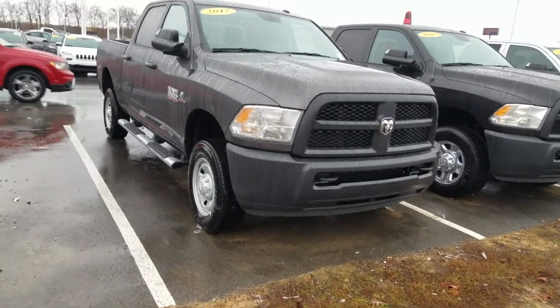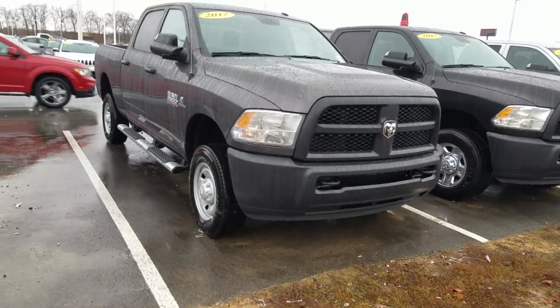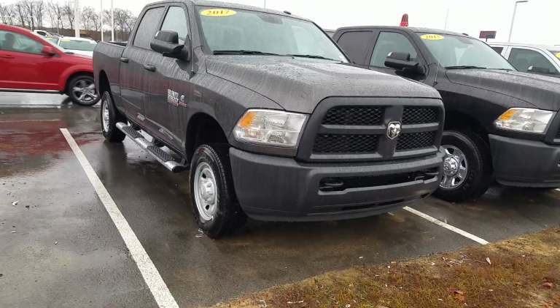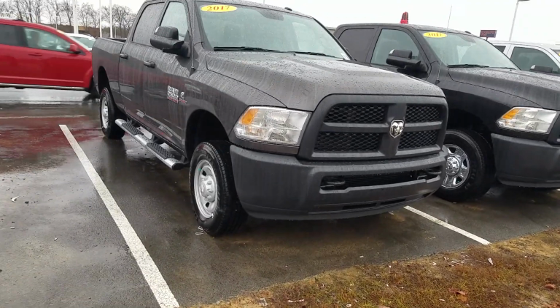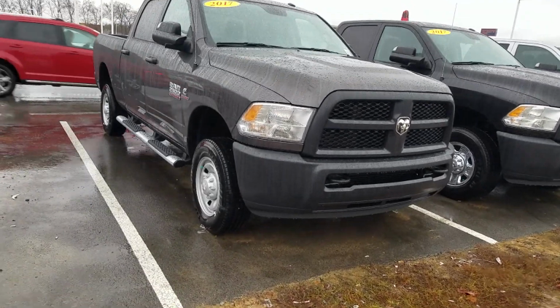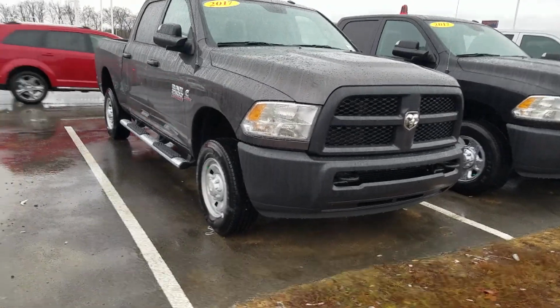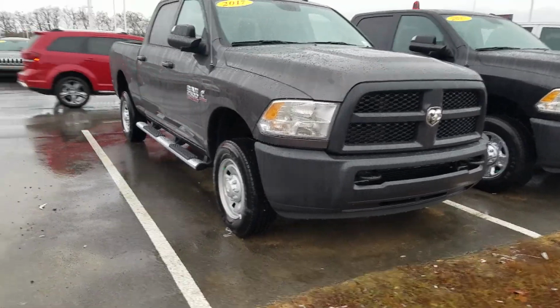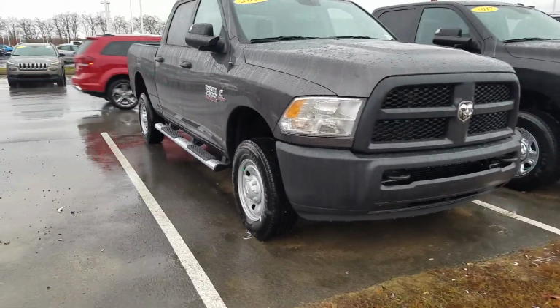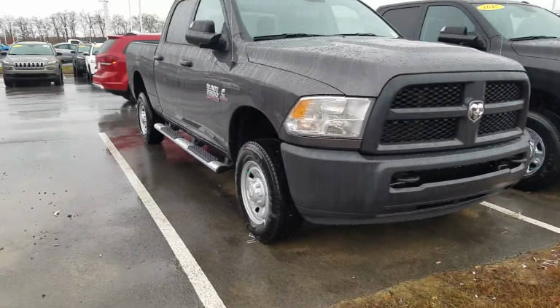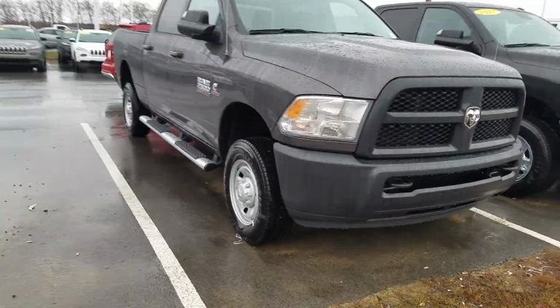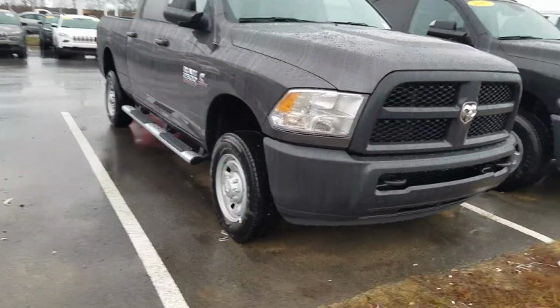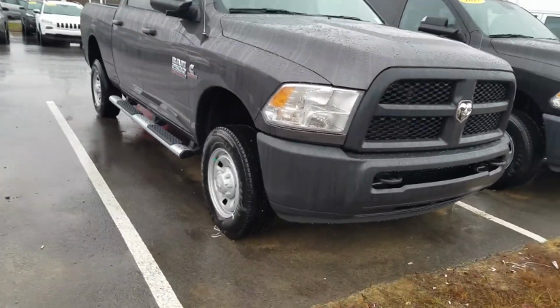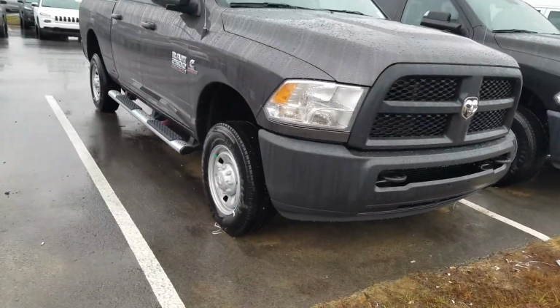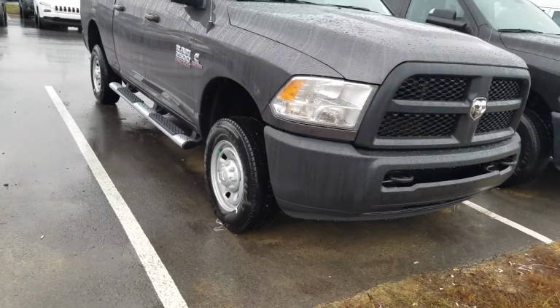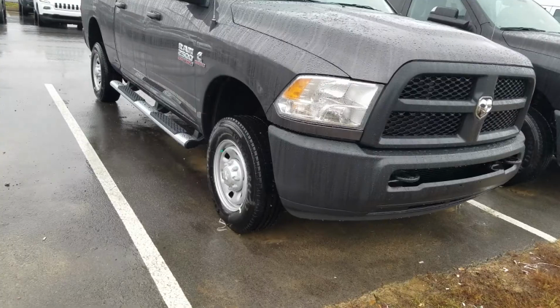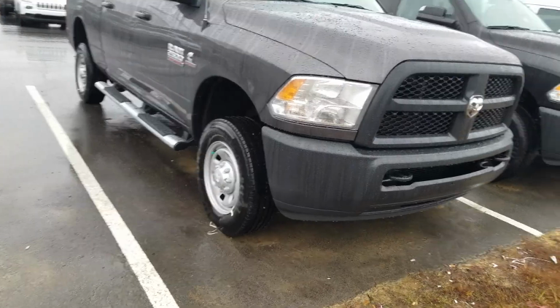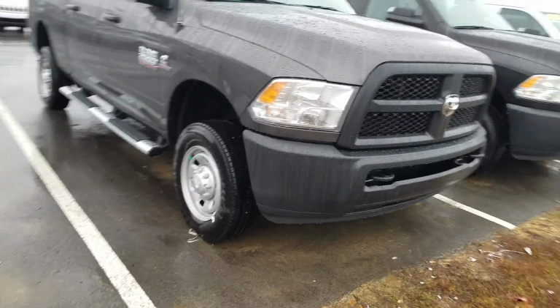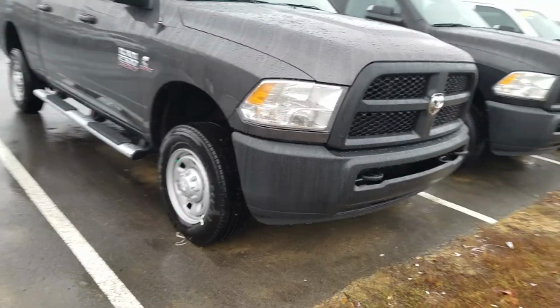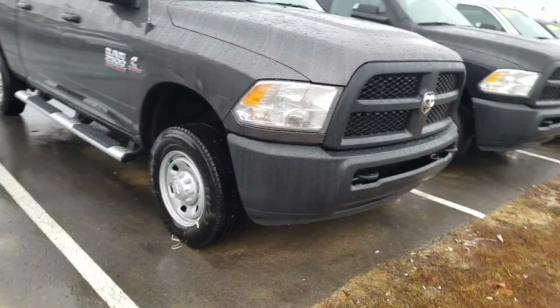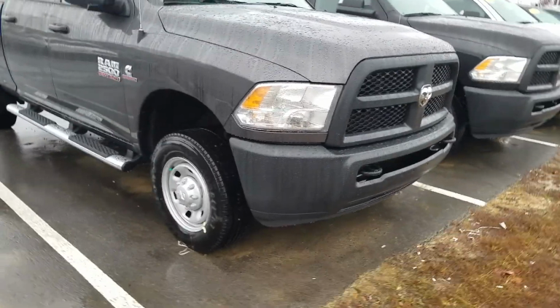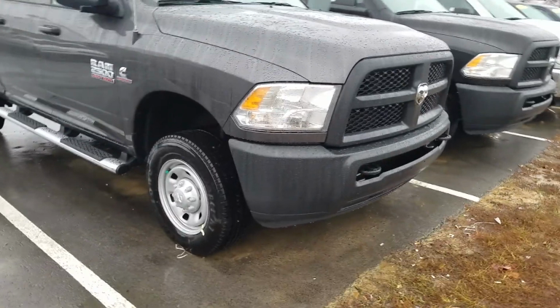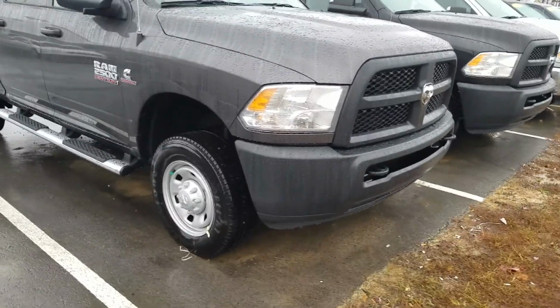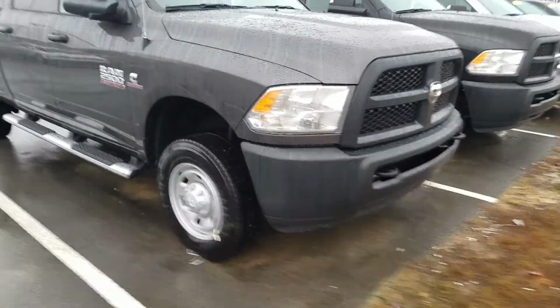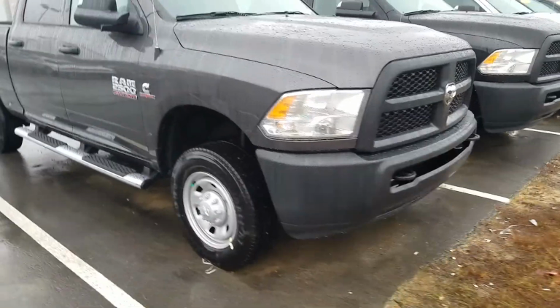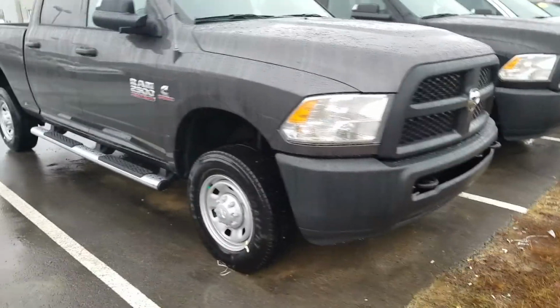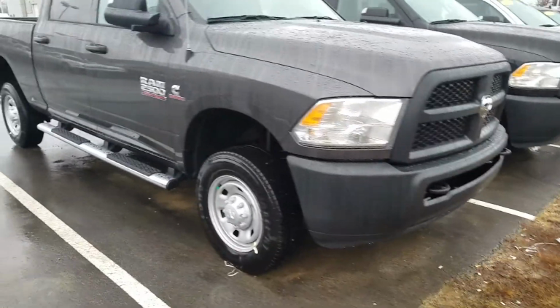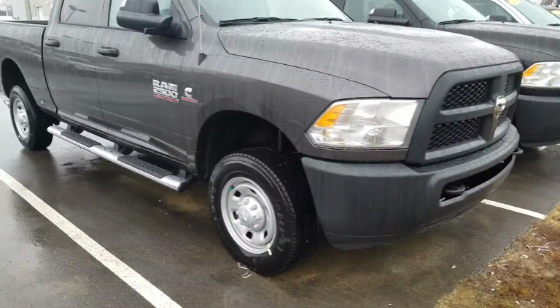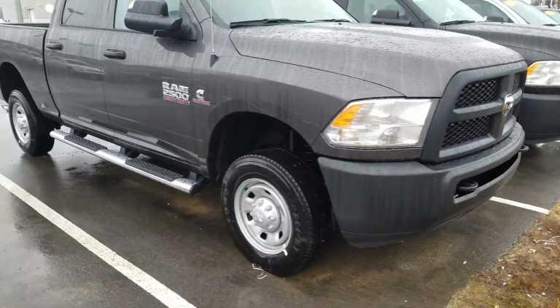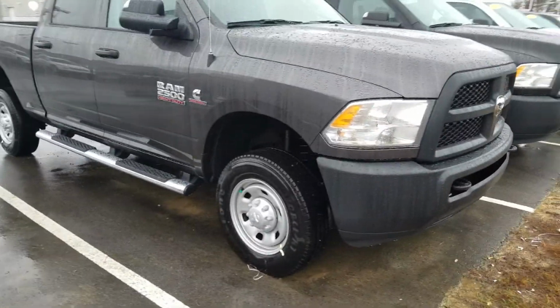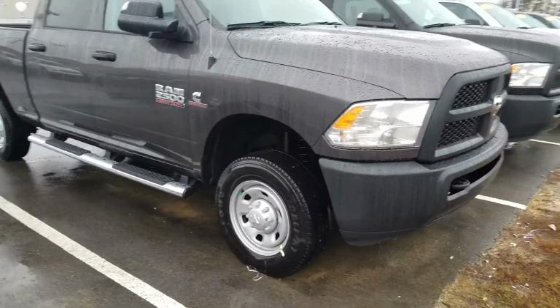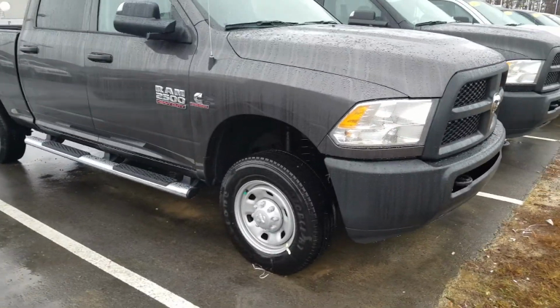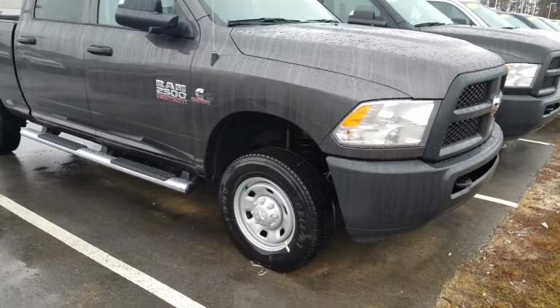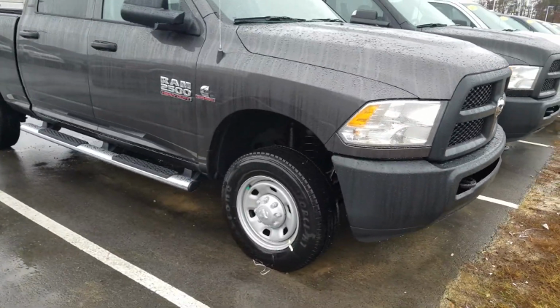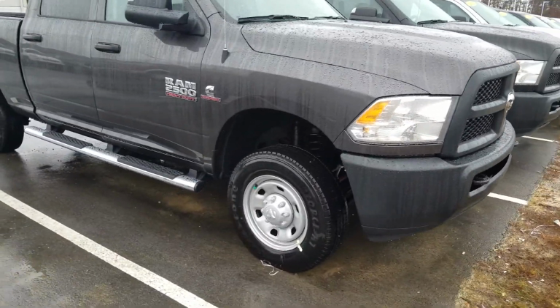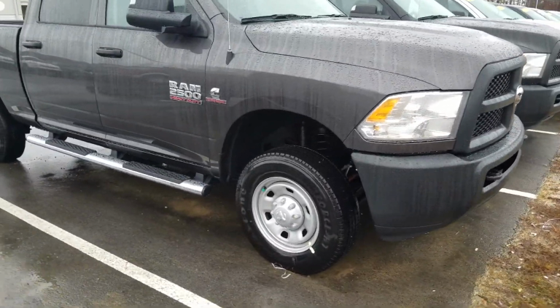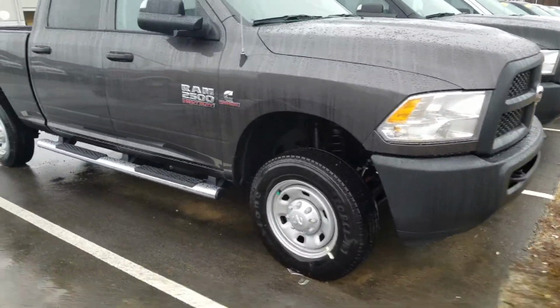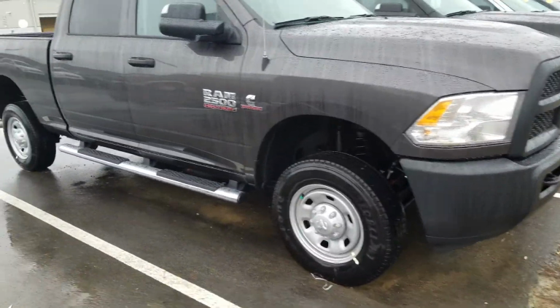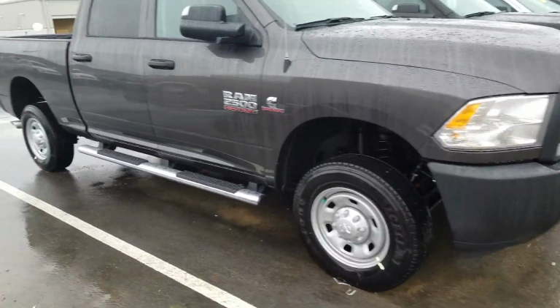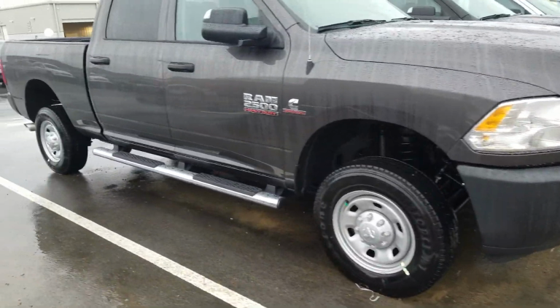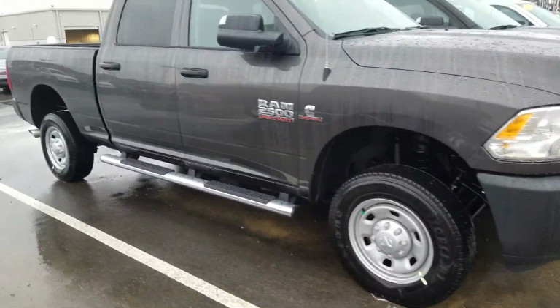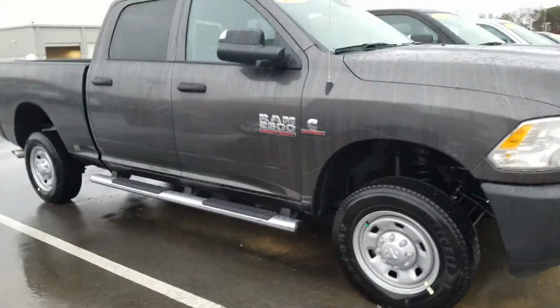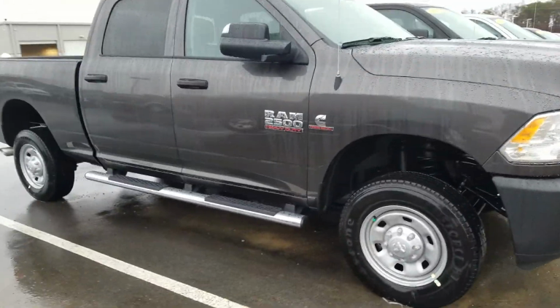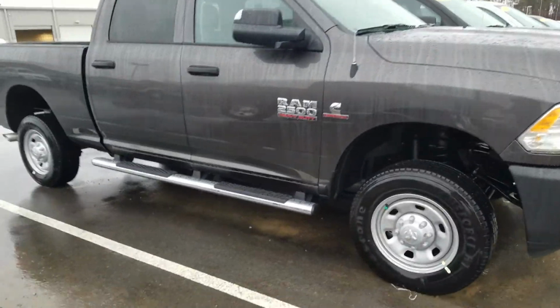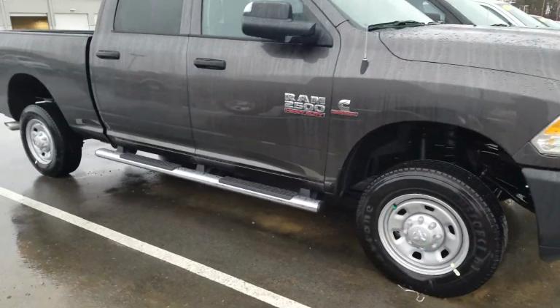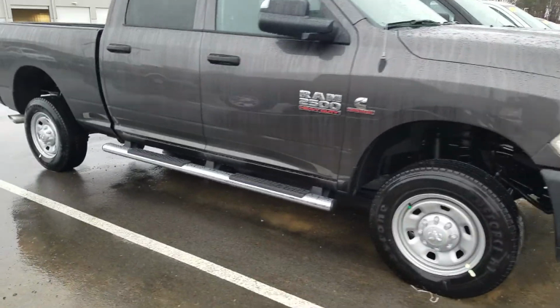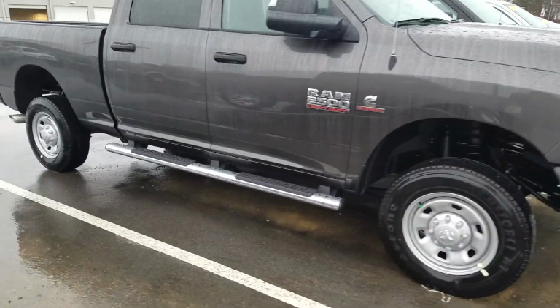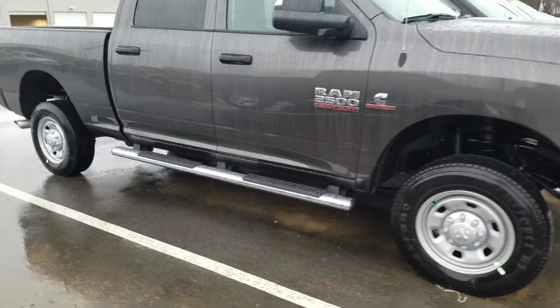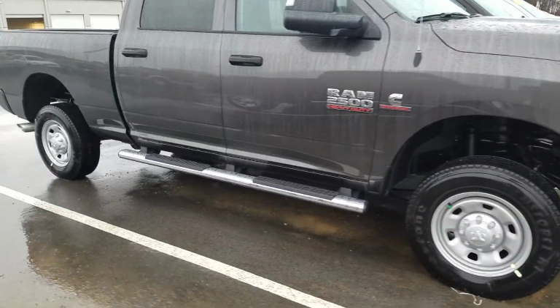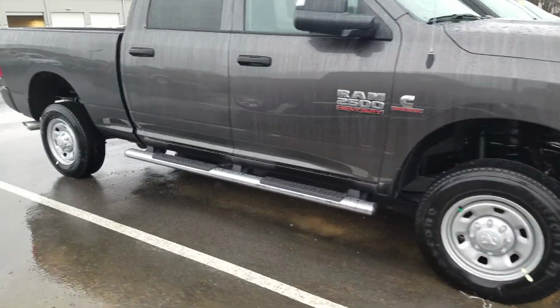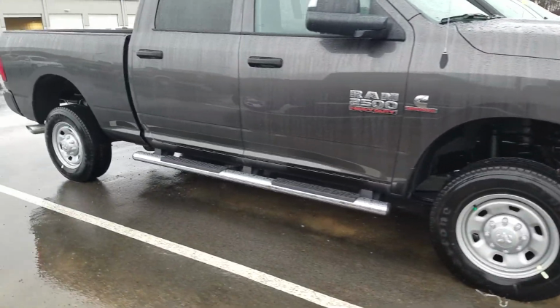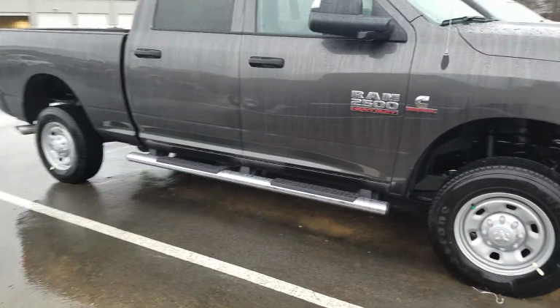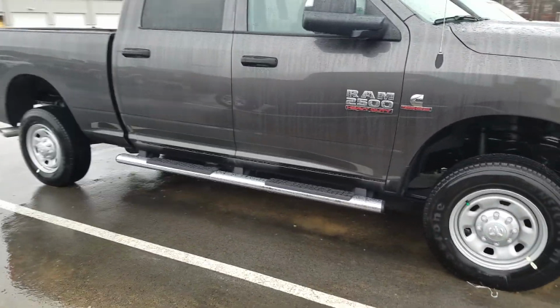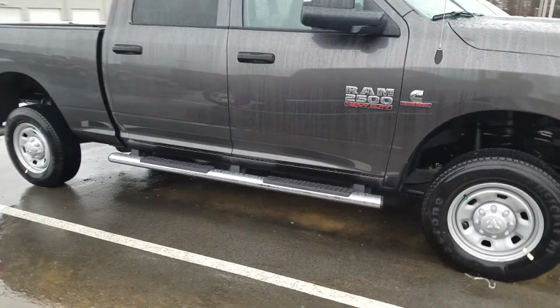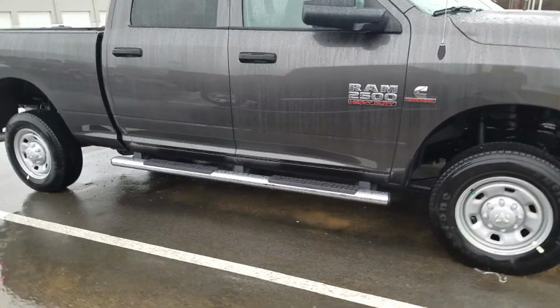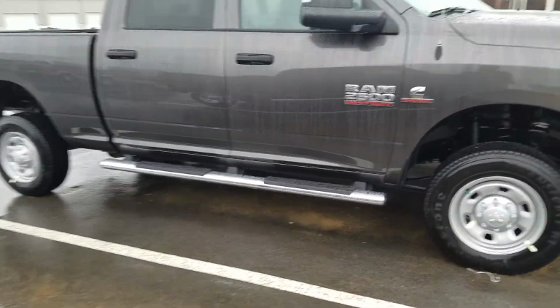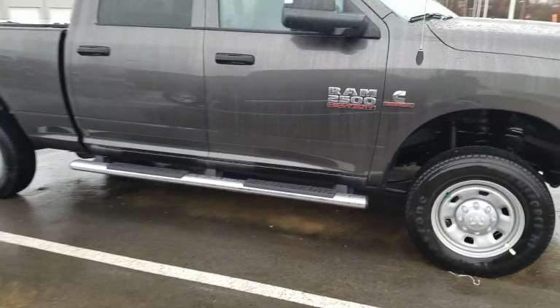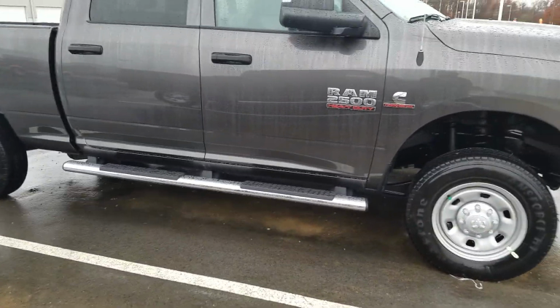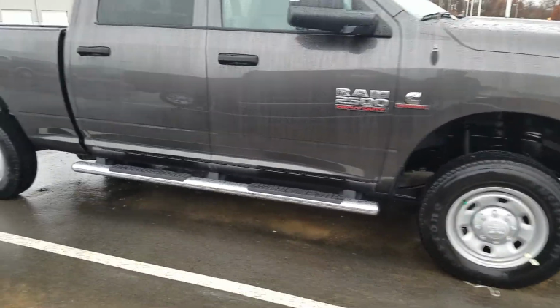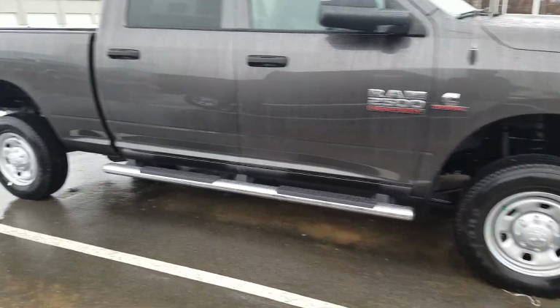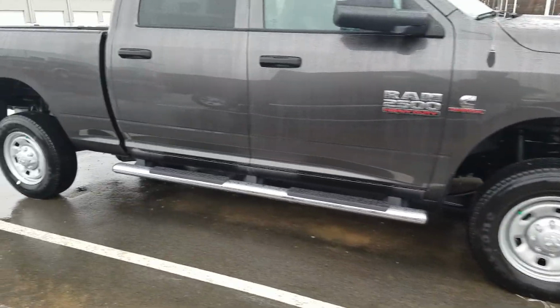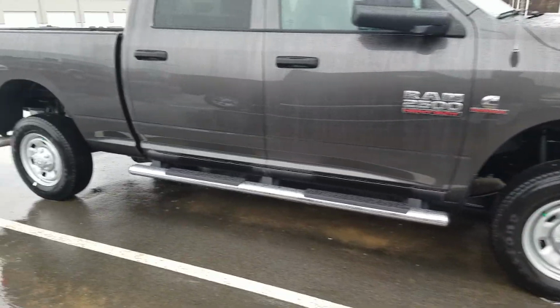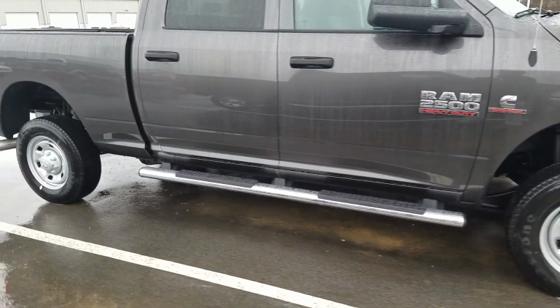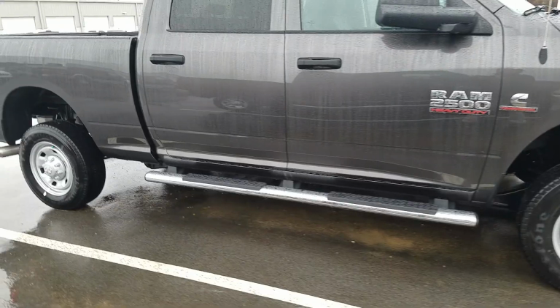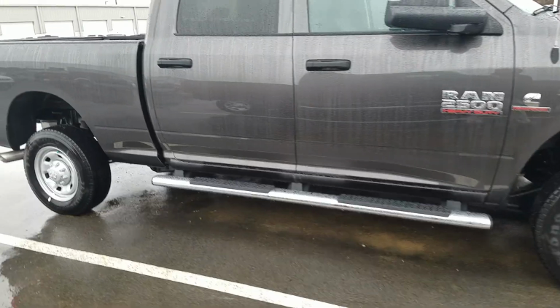It's got a 6.7 liter Cummins diesel engine in it. This particular truck has the step tubes on it — crew cab.